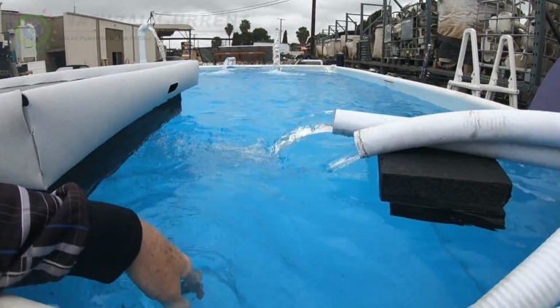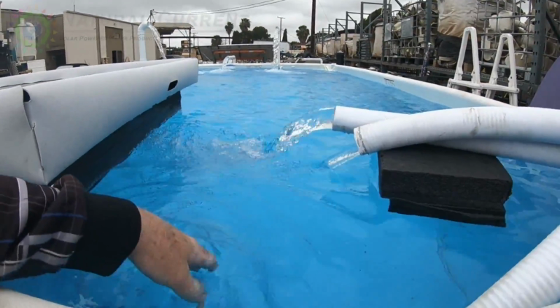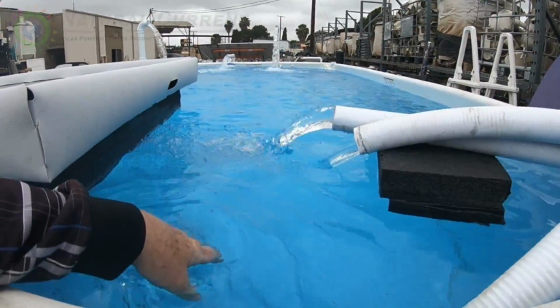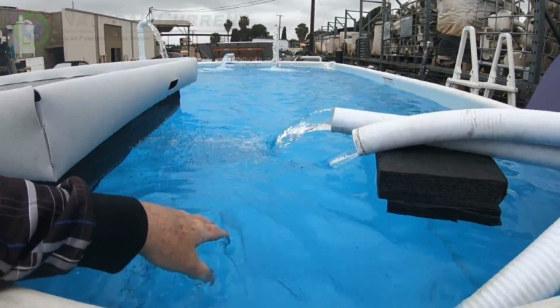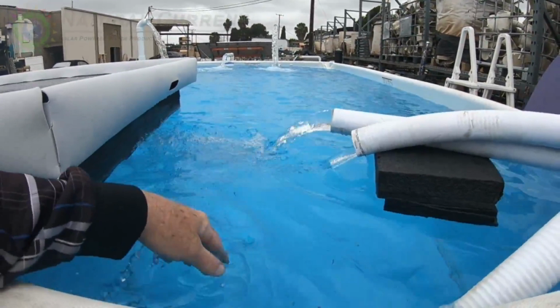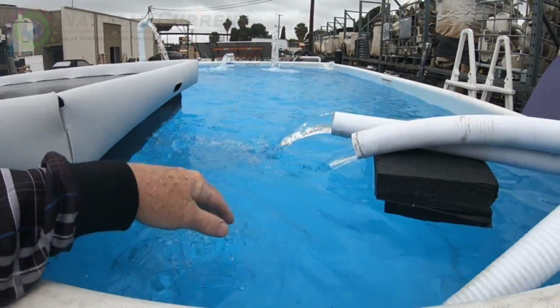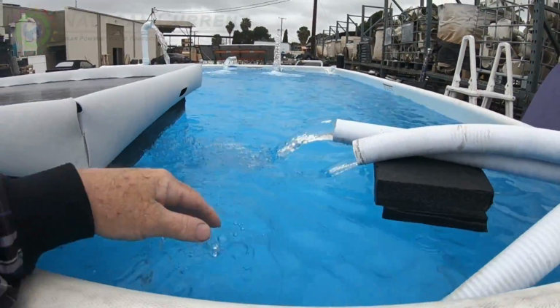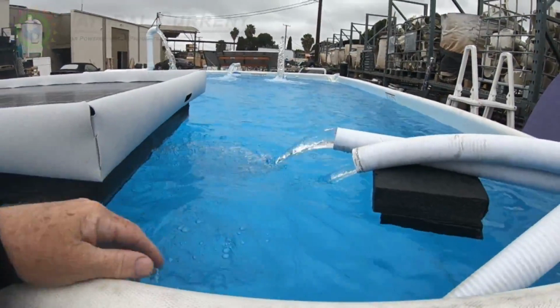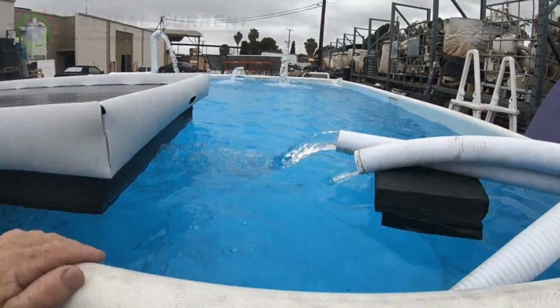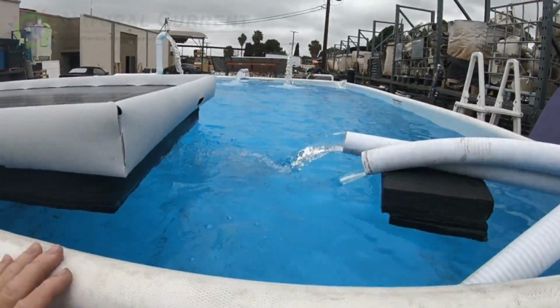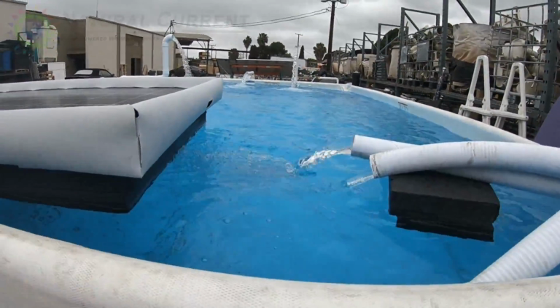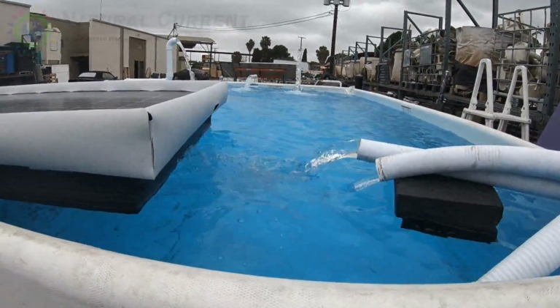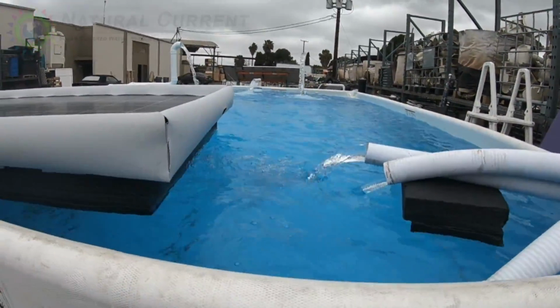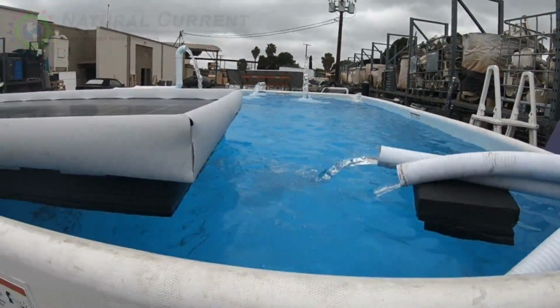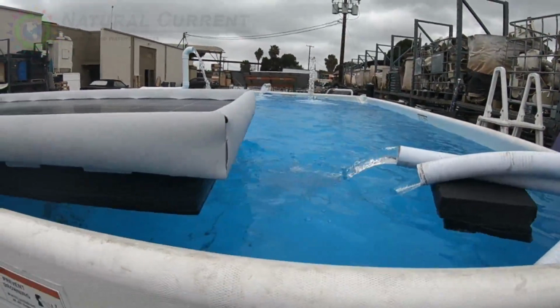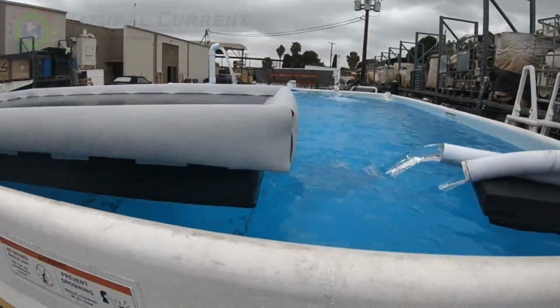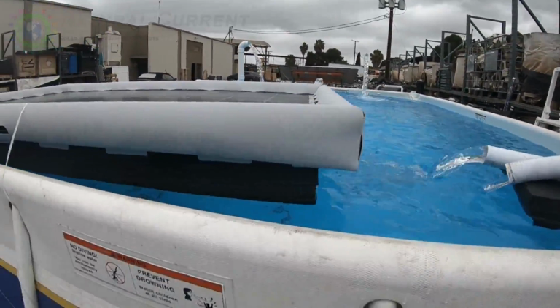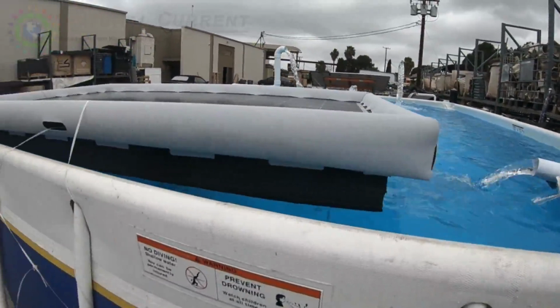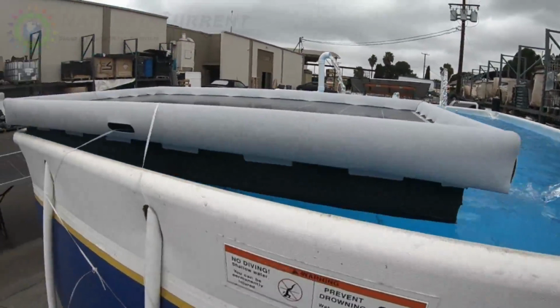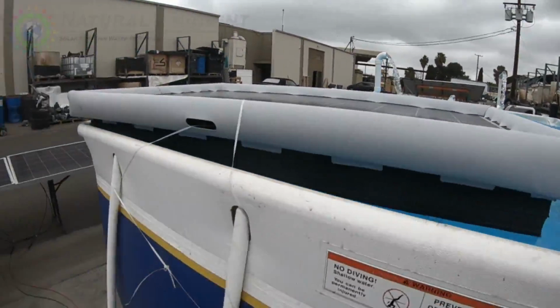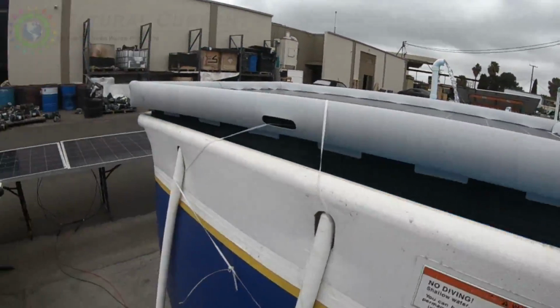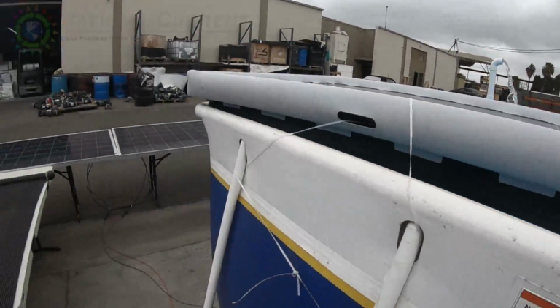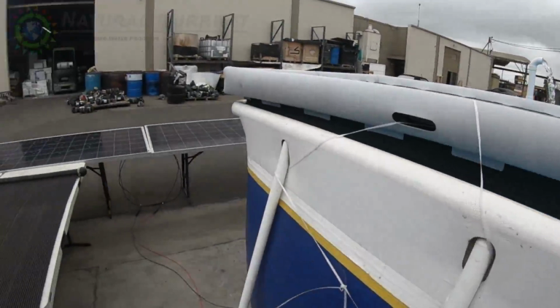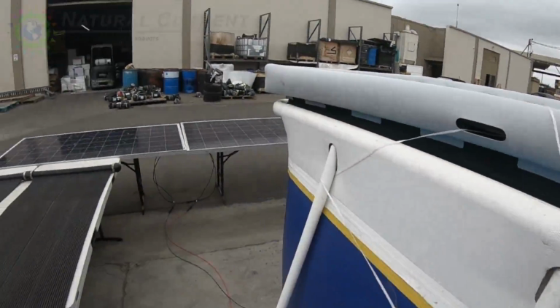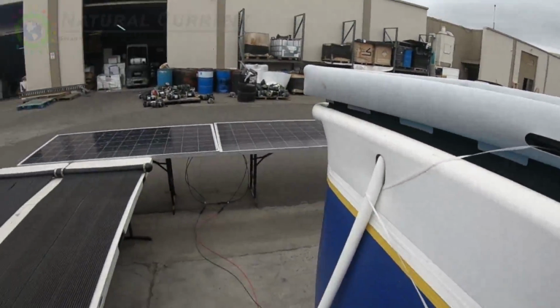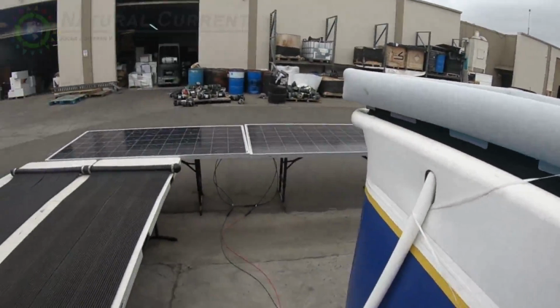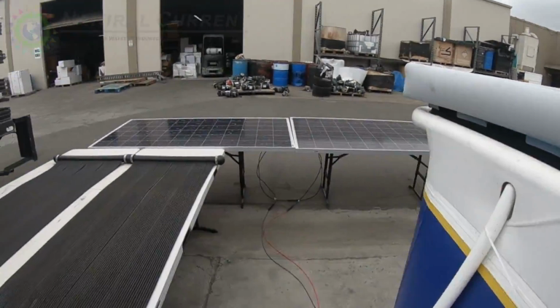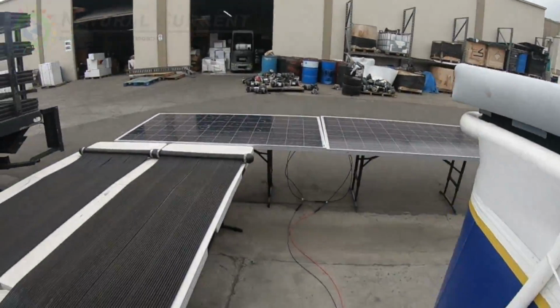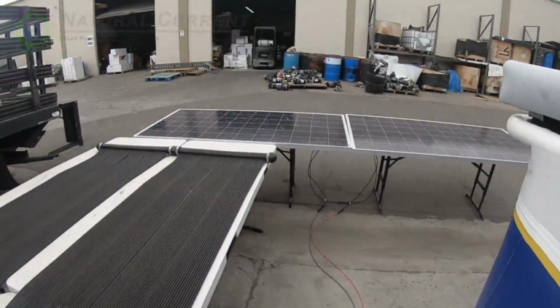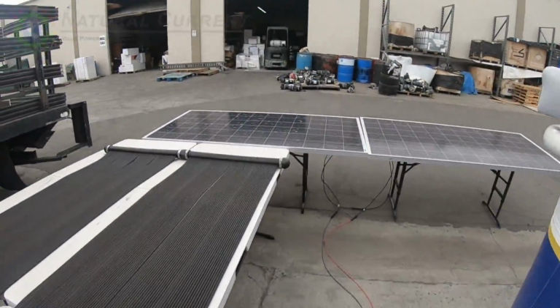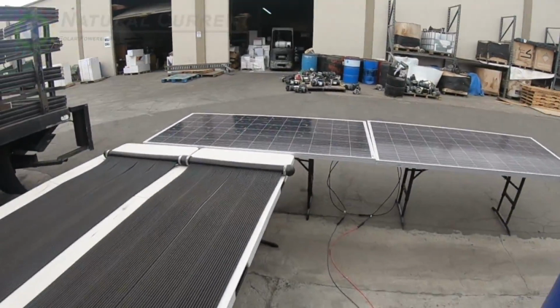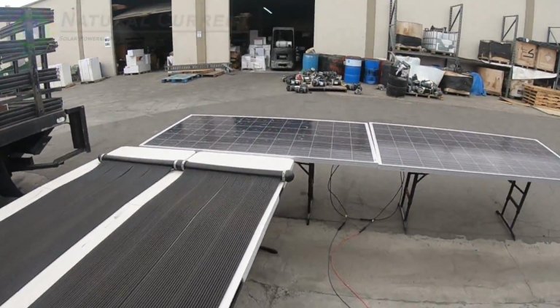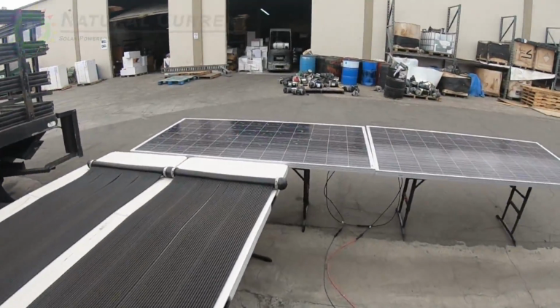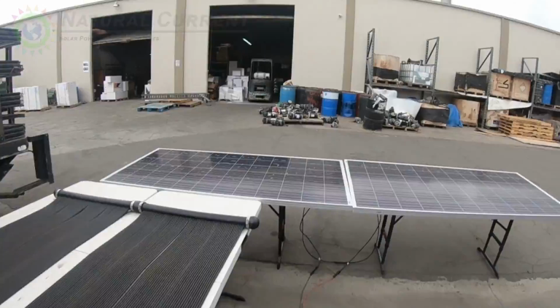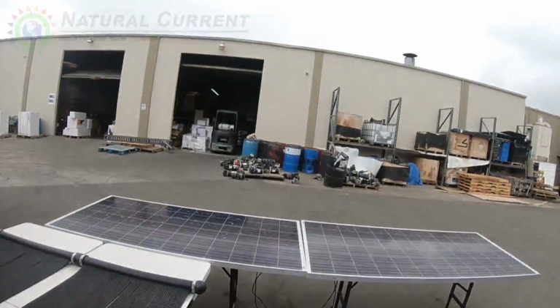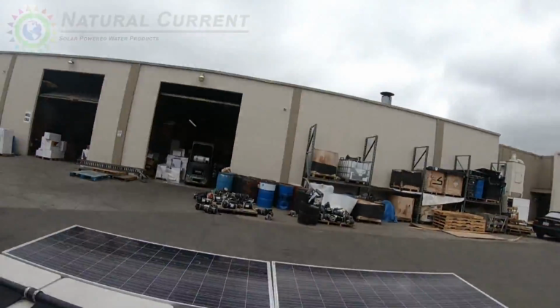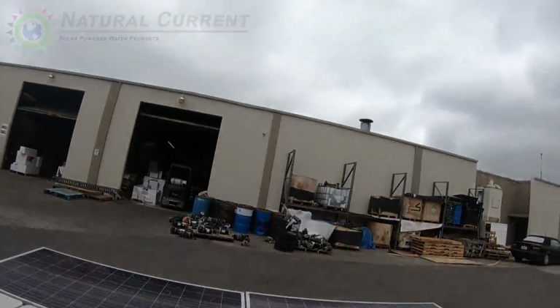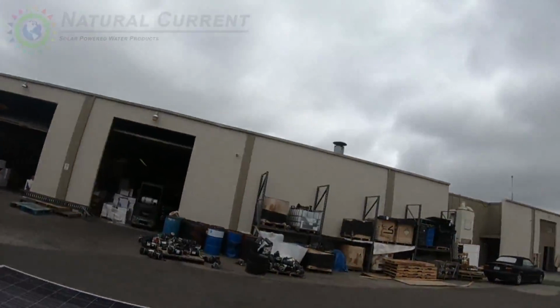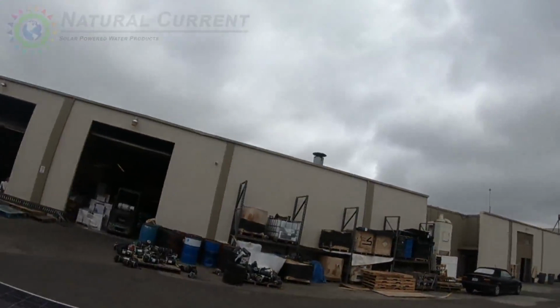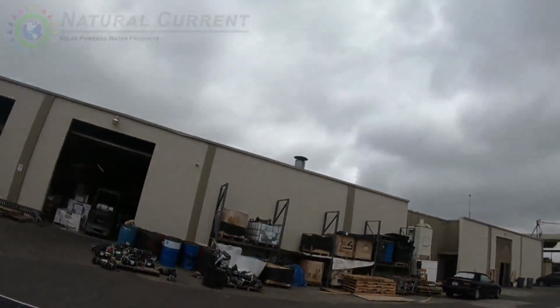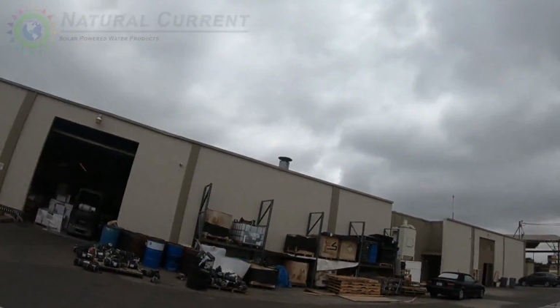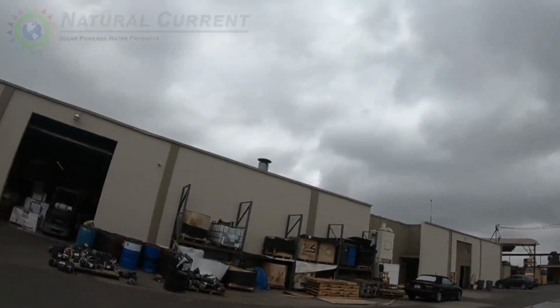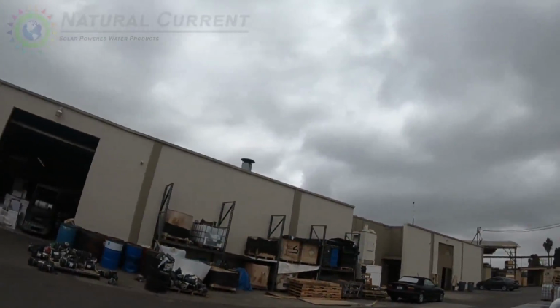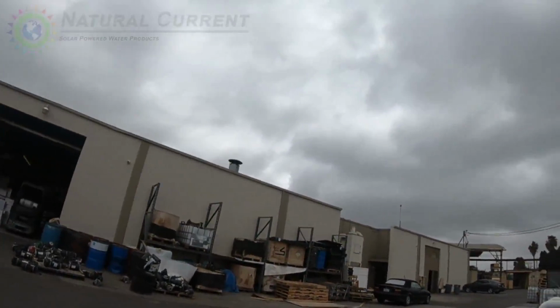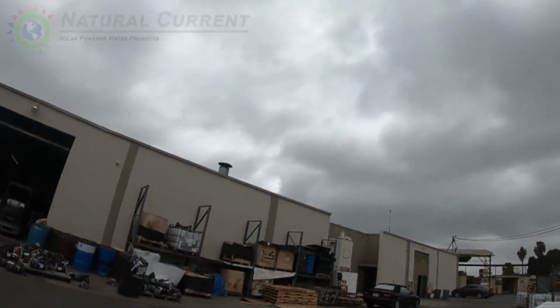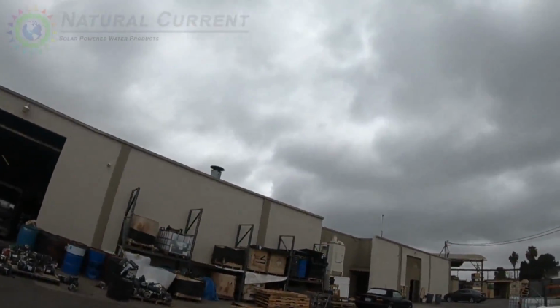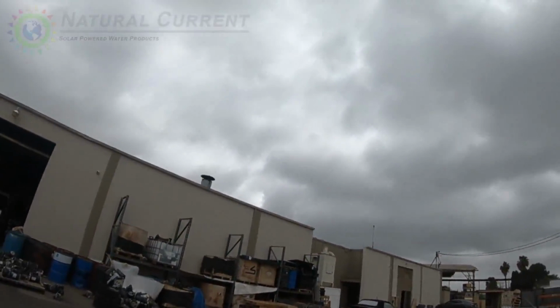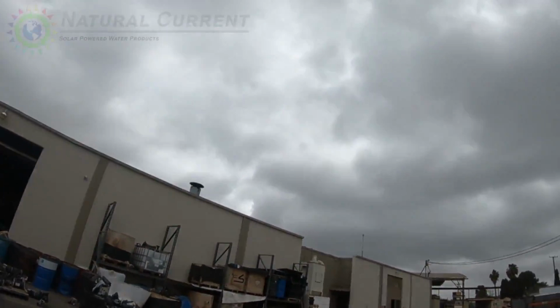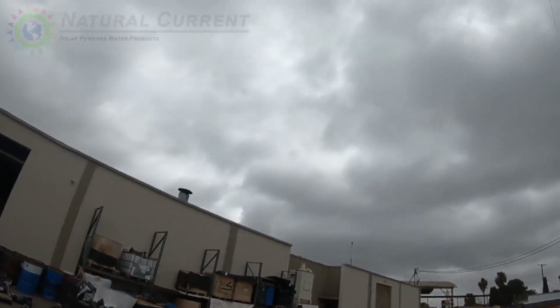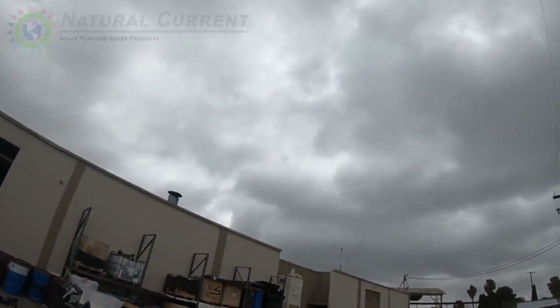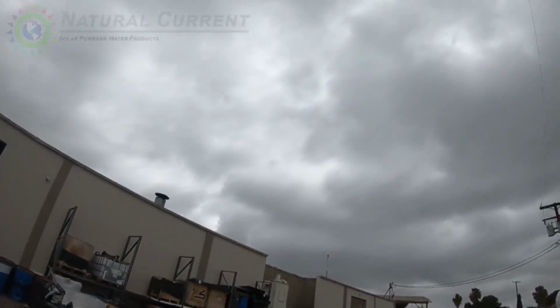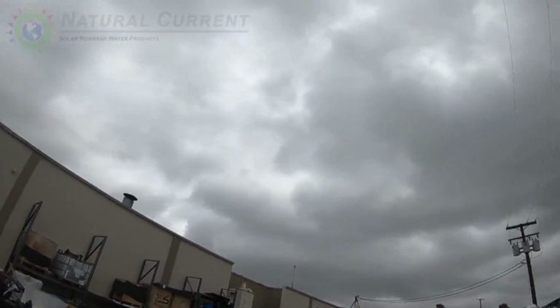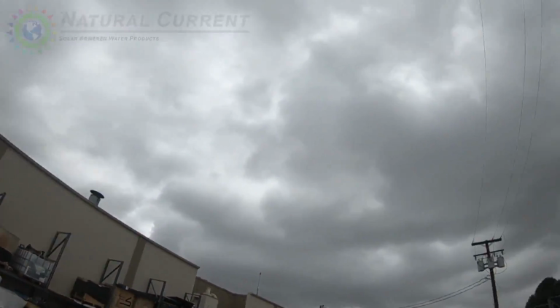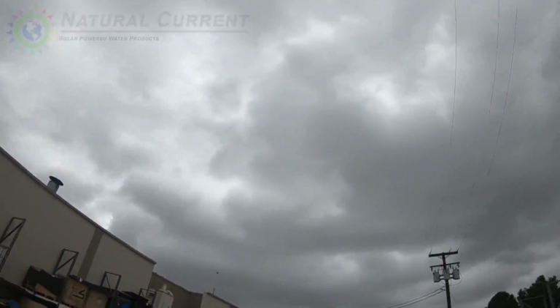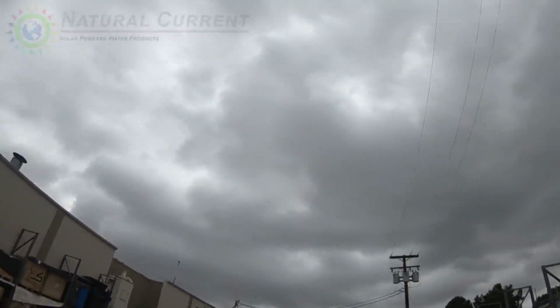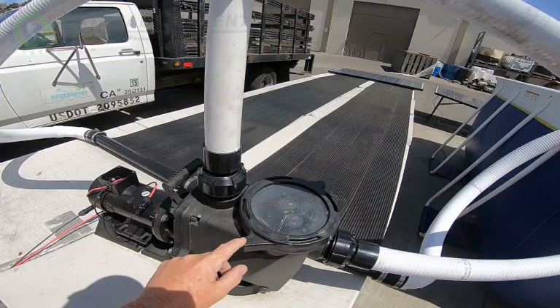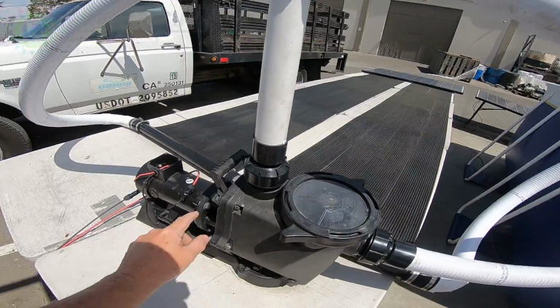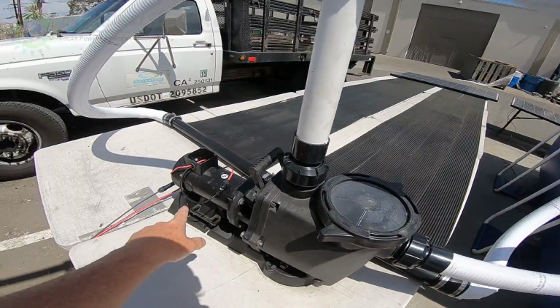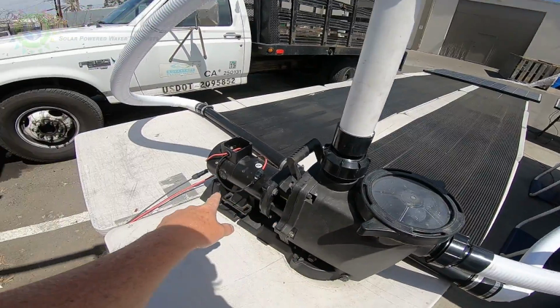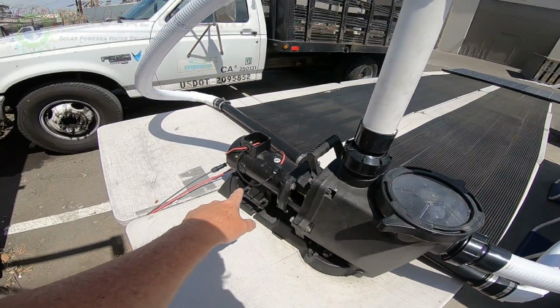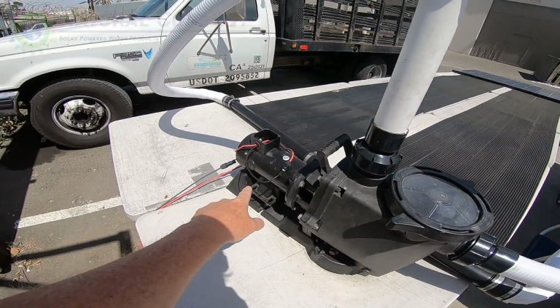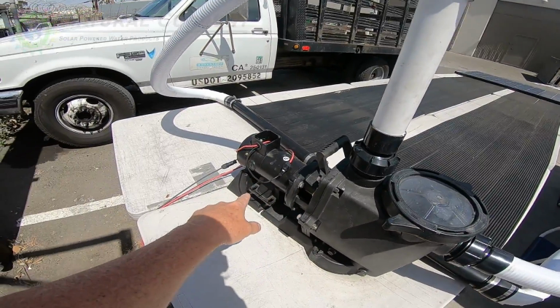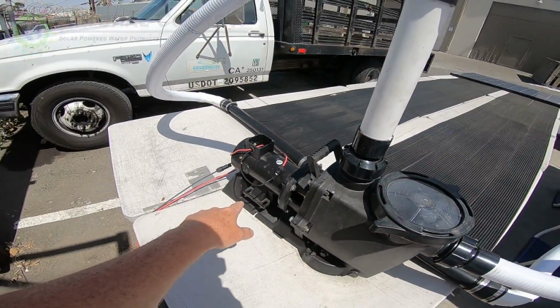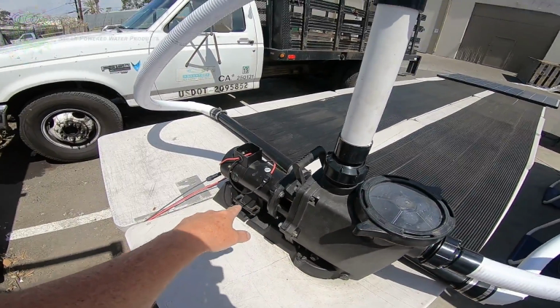I bet this pool is in the 80s right now — it's been running for the last week. We had some good weather except obviously today. This is our half-horsepower pump.